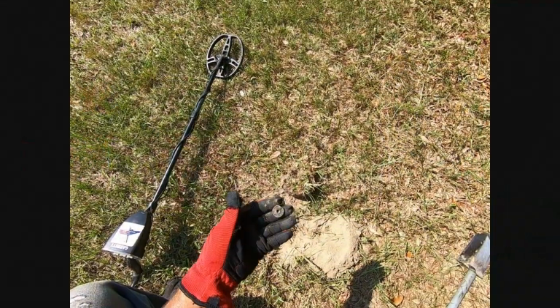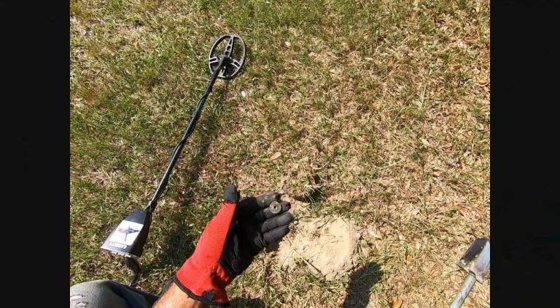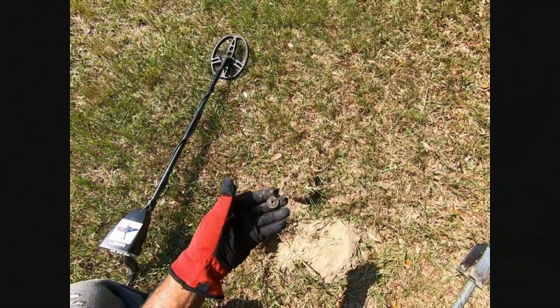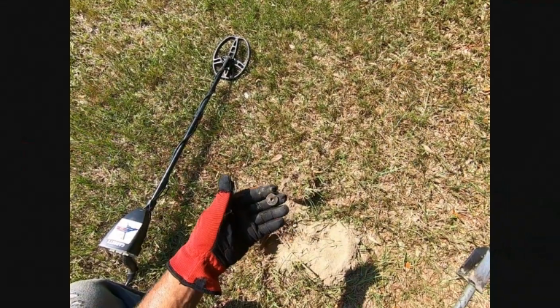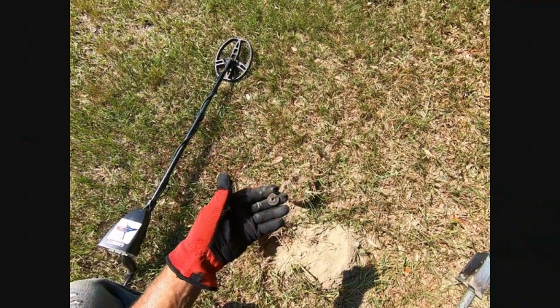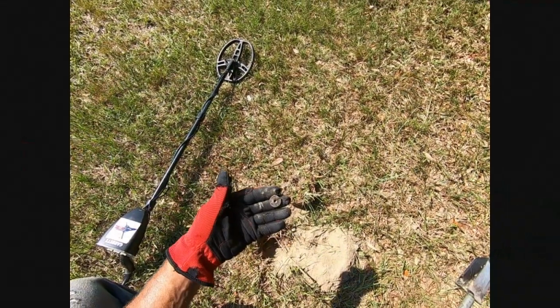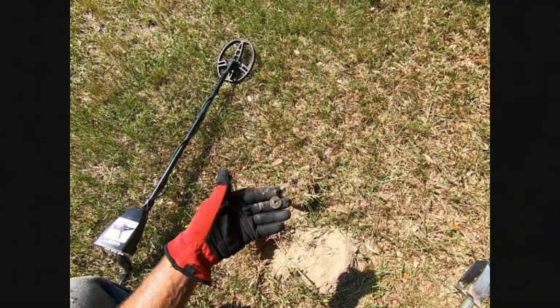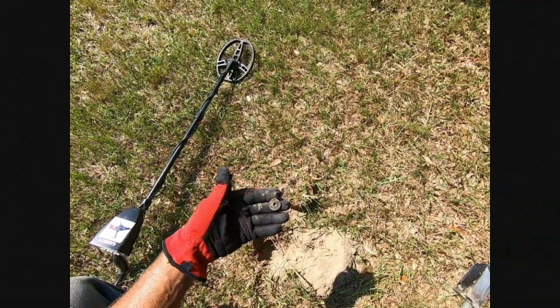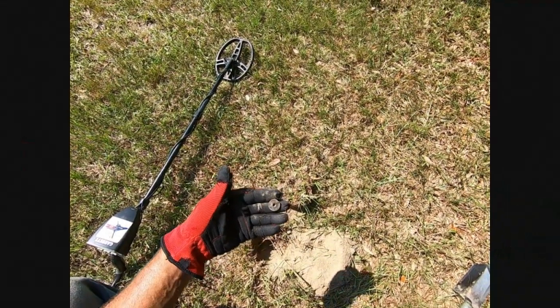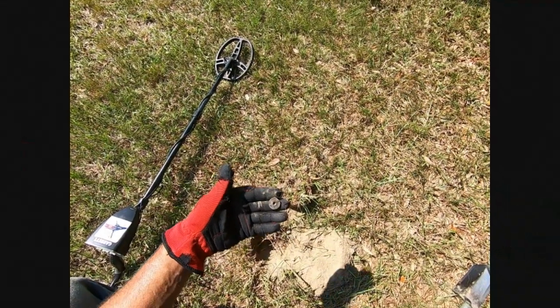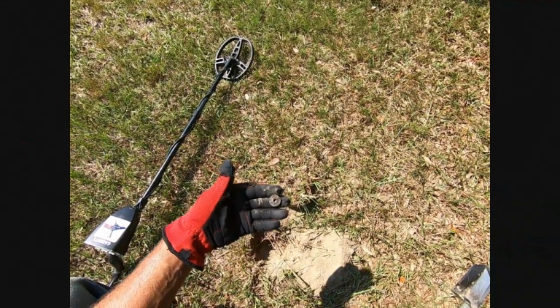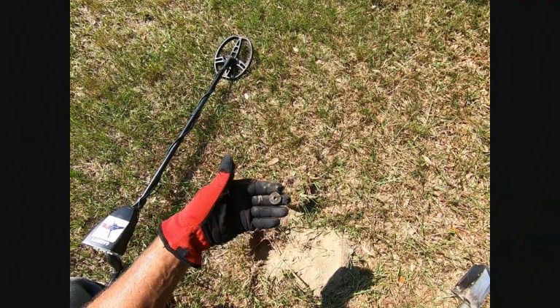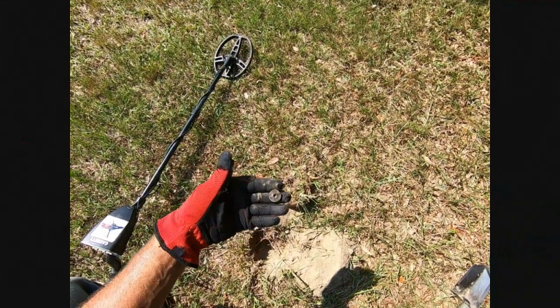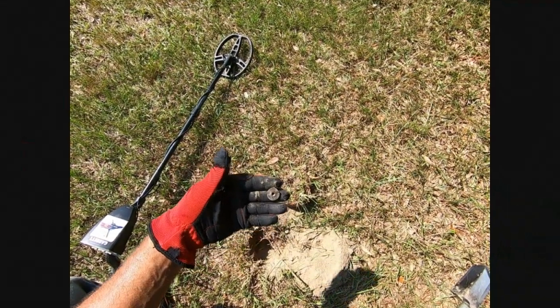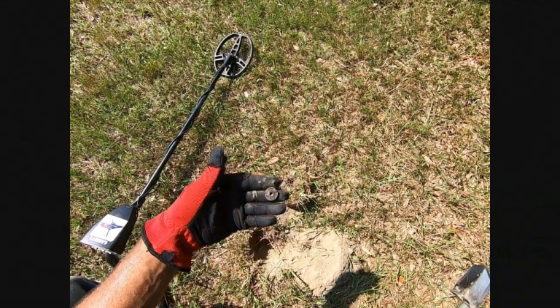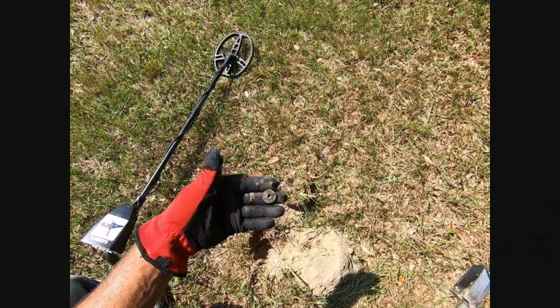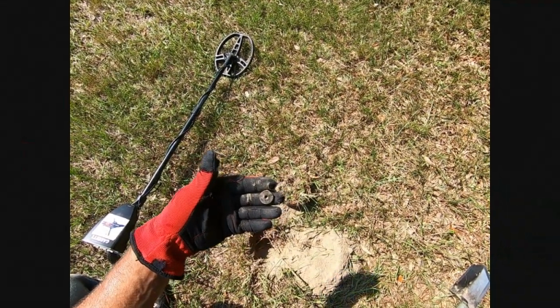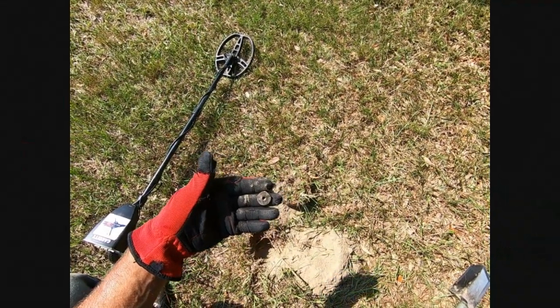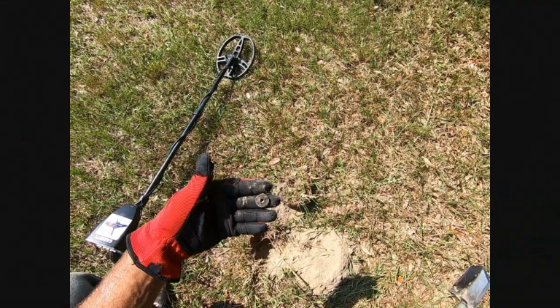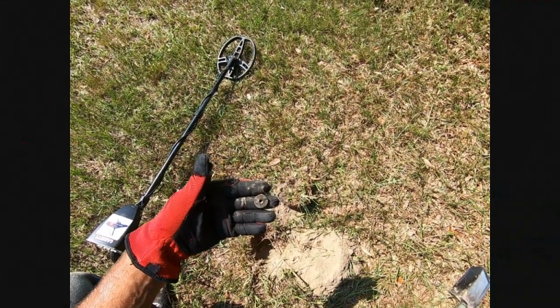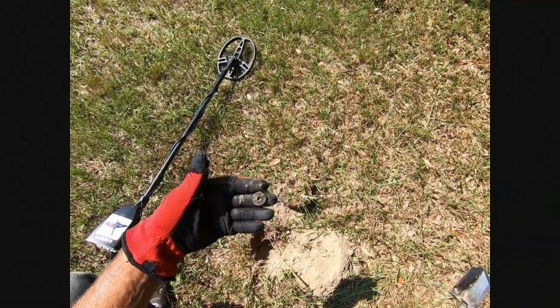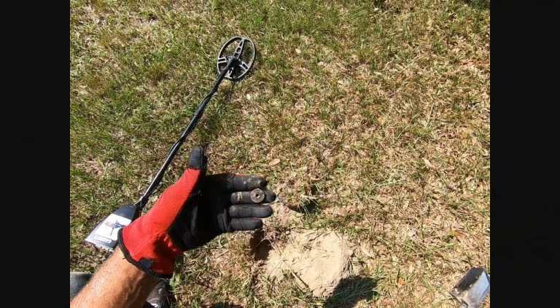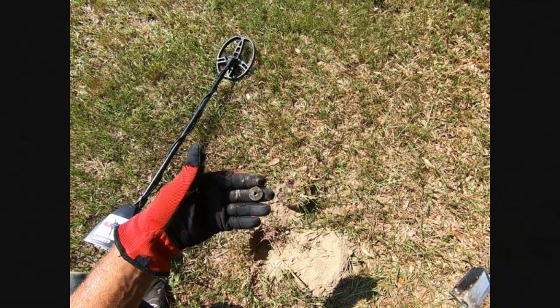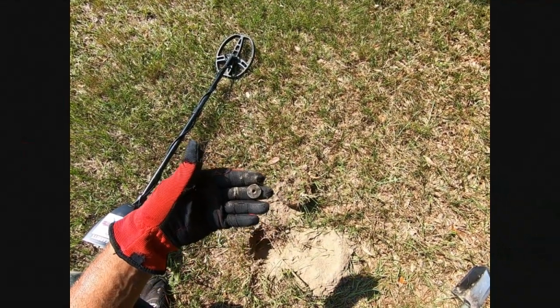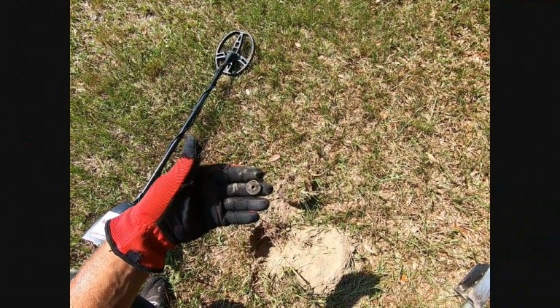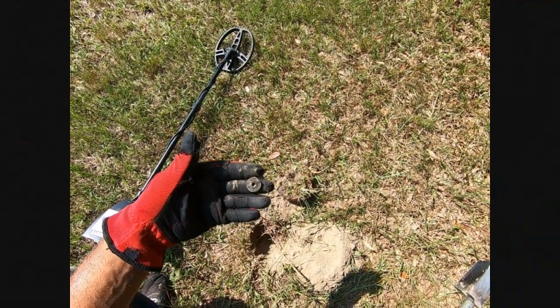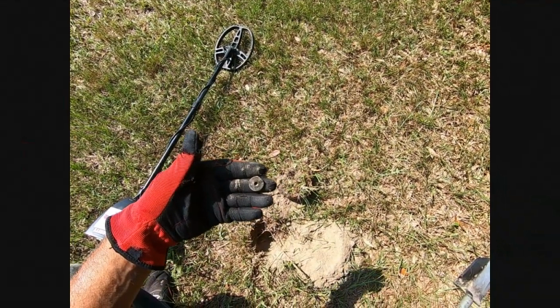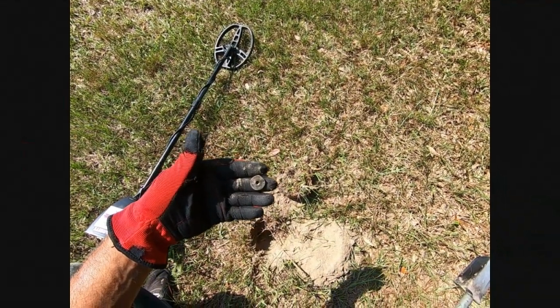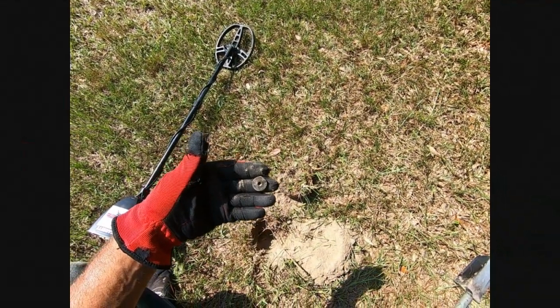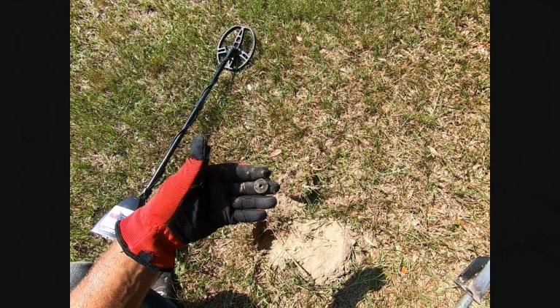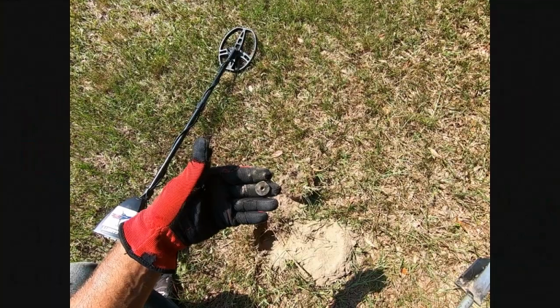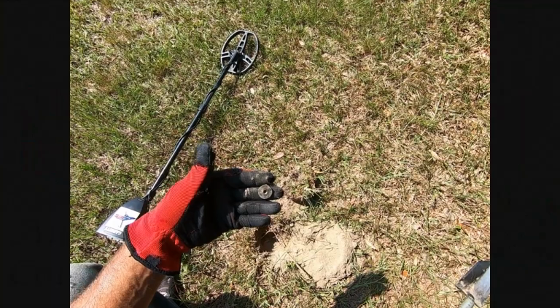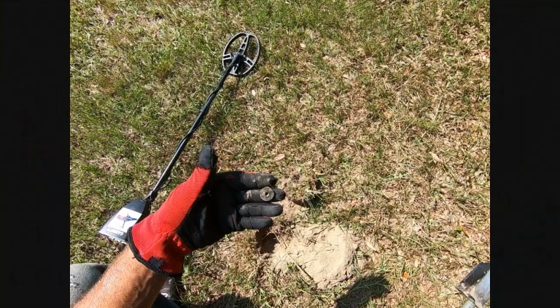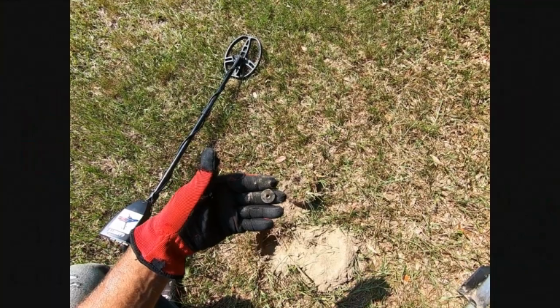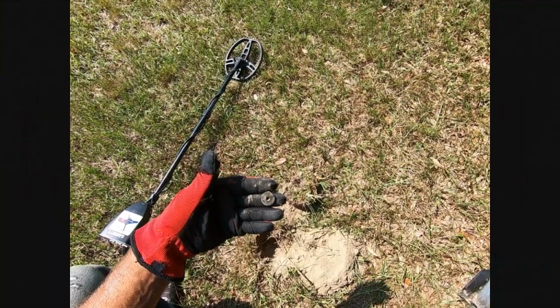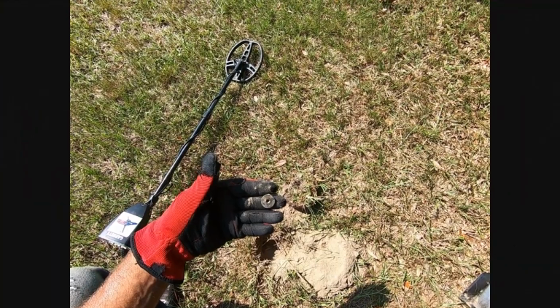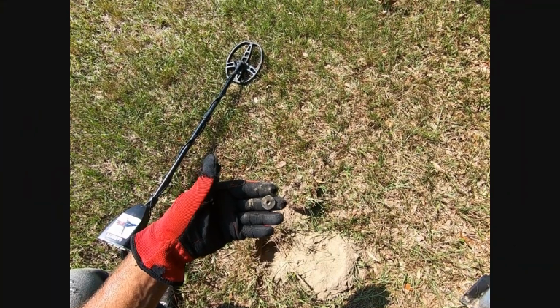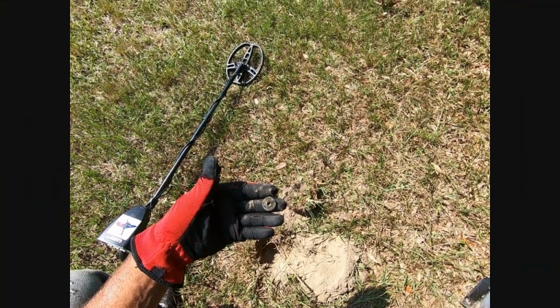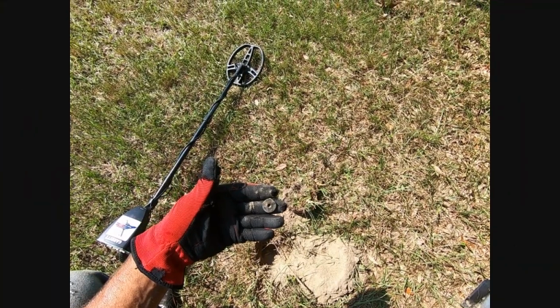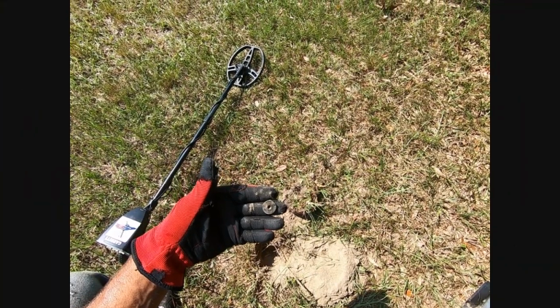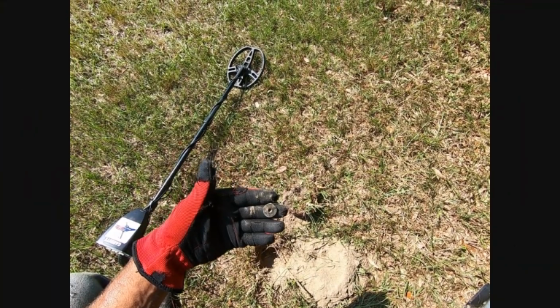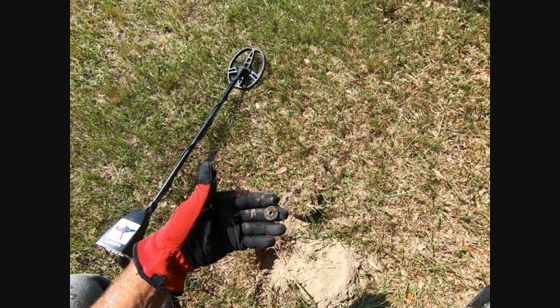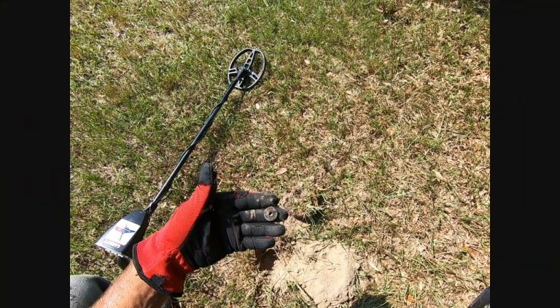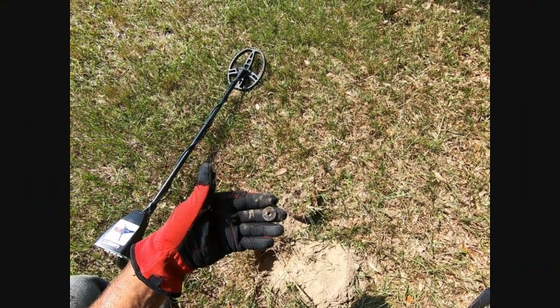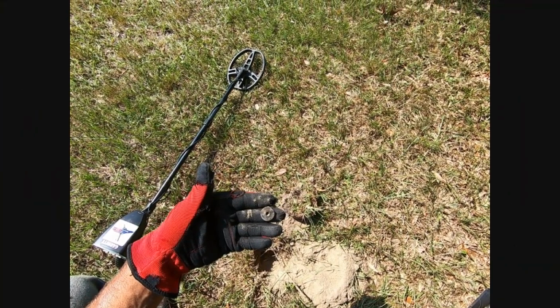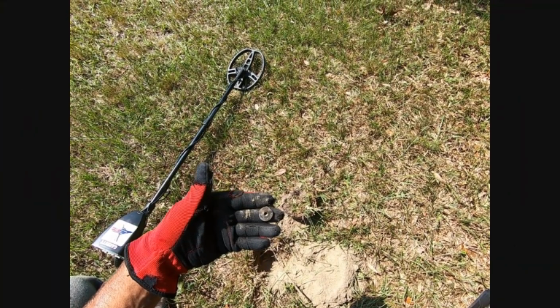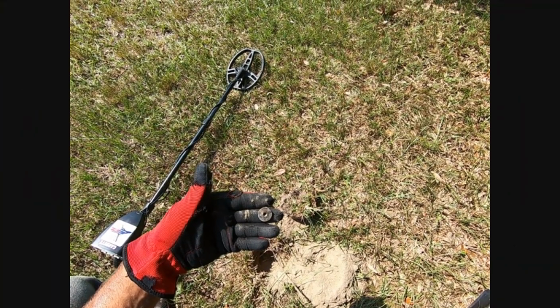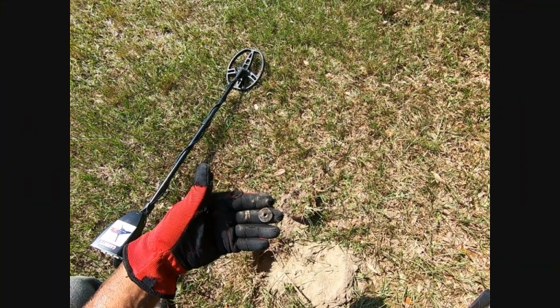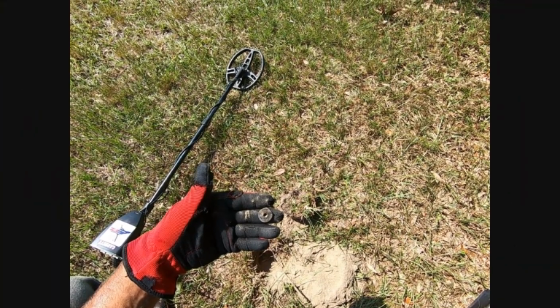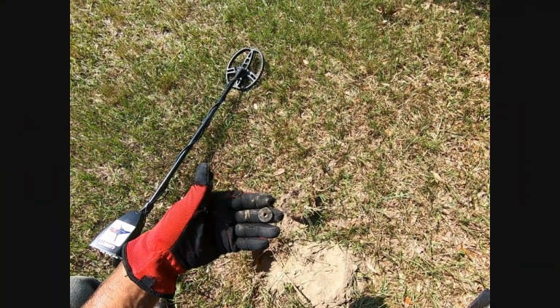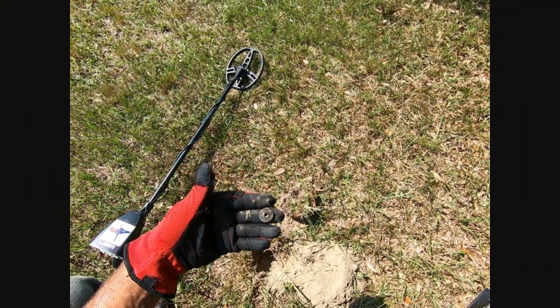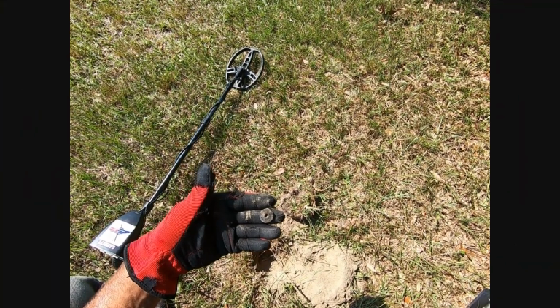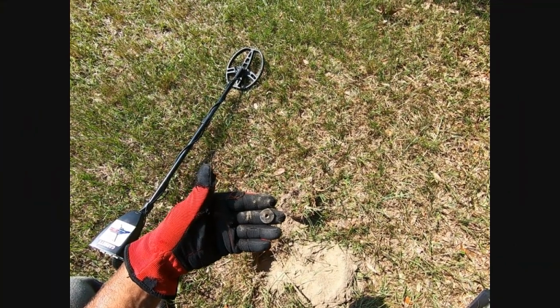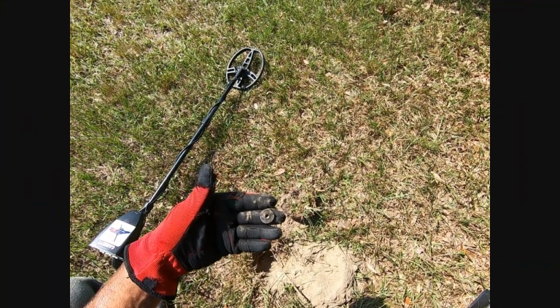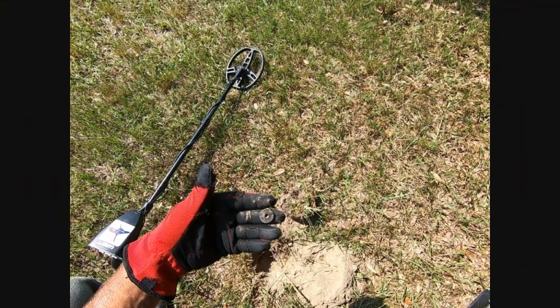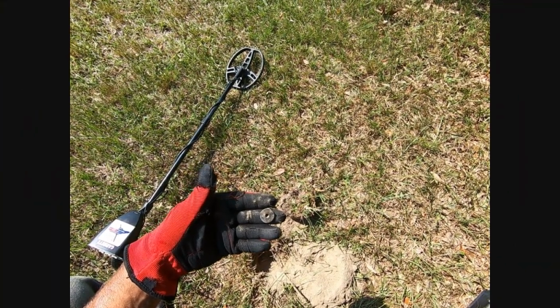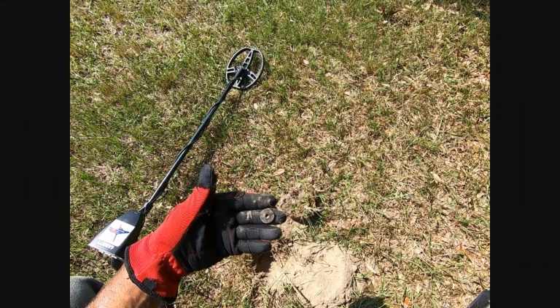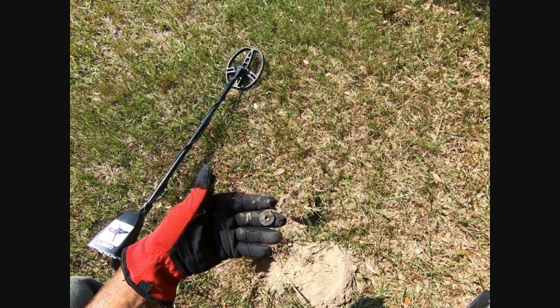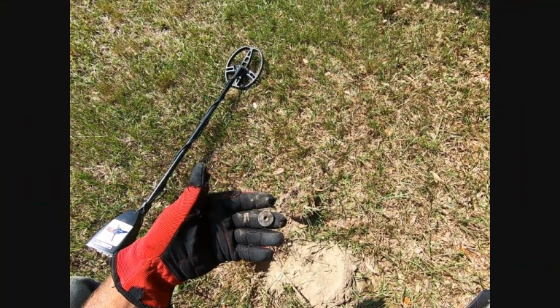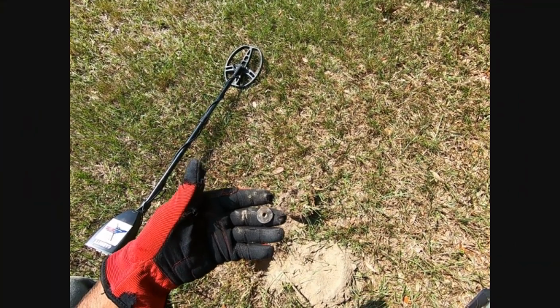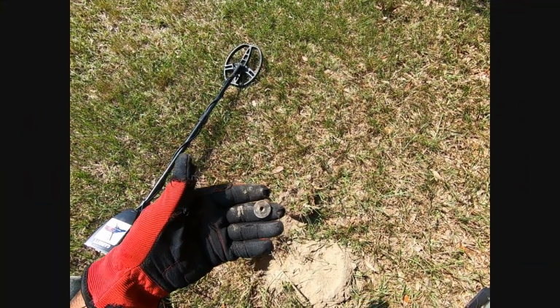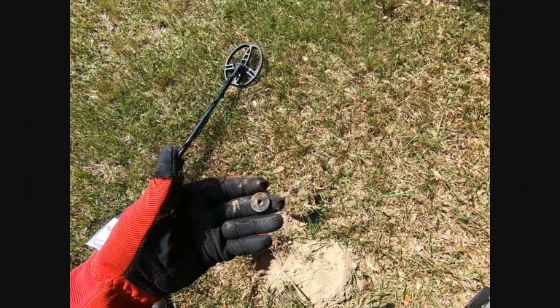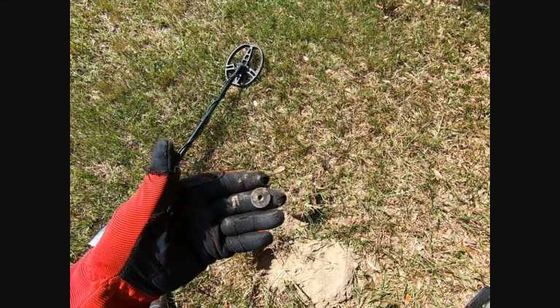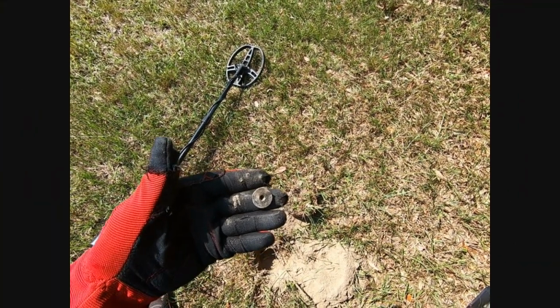I just pulled up a 12-gauge shotgun headstamp. It's a UMC Star.